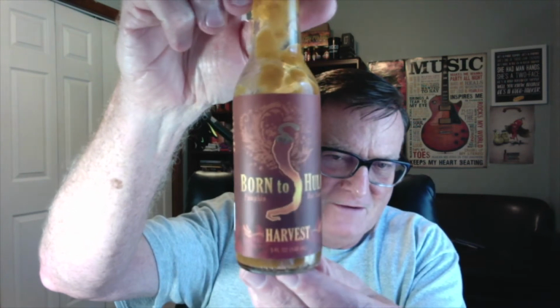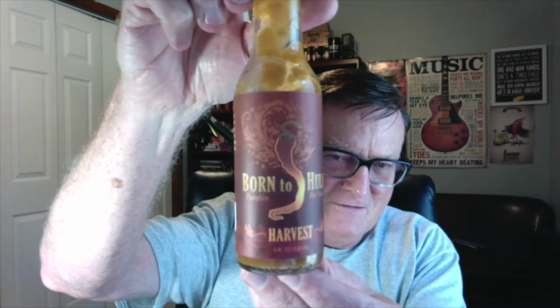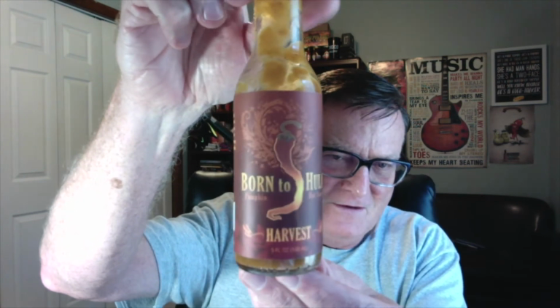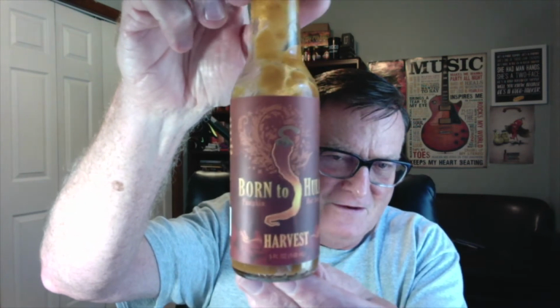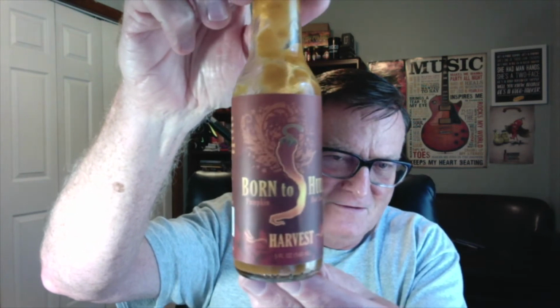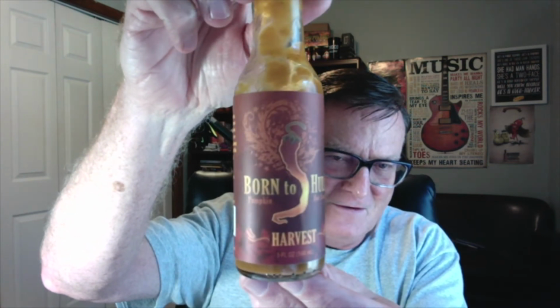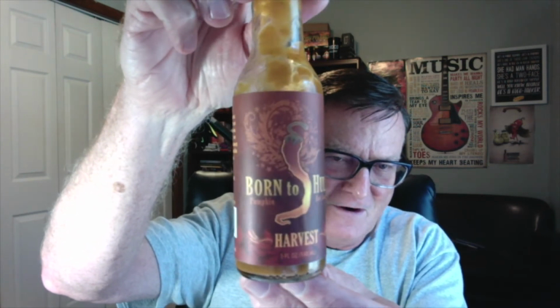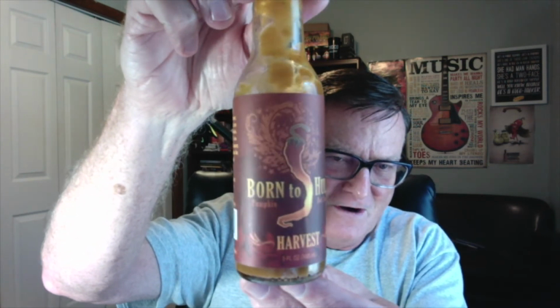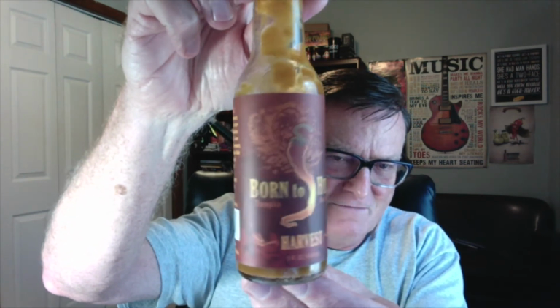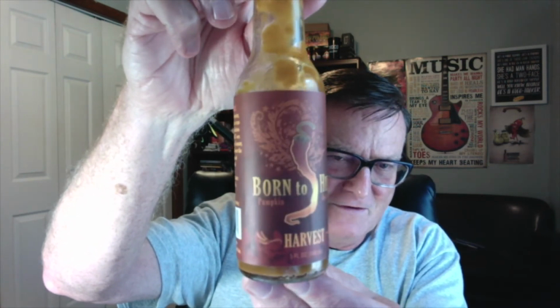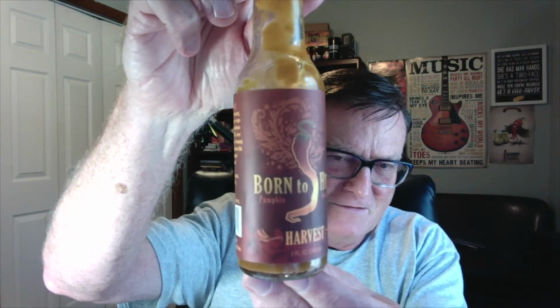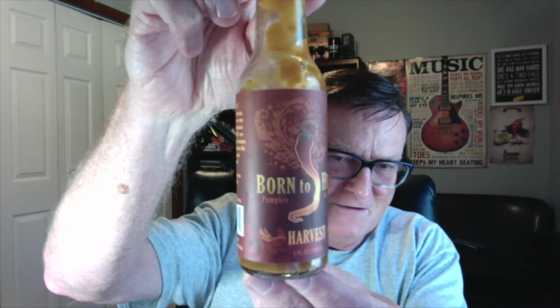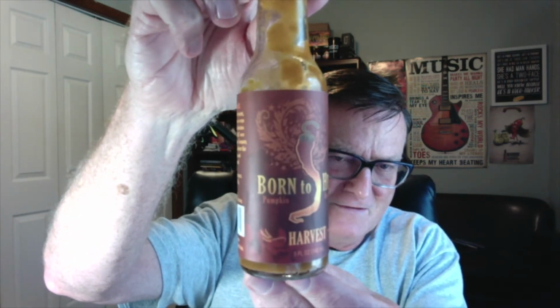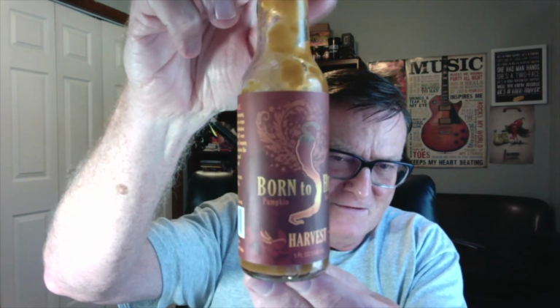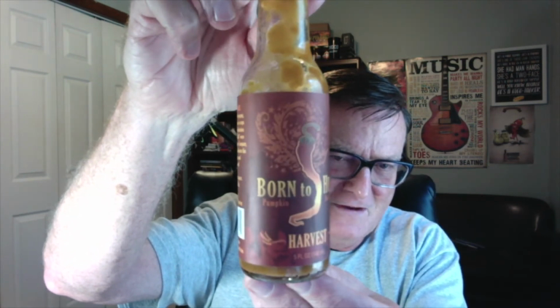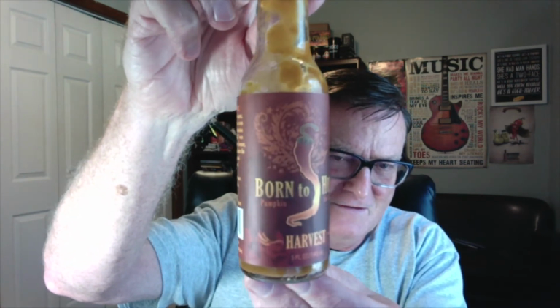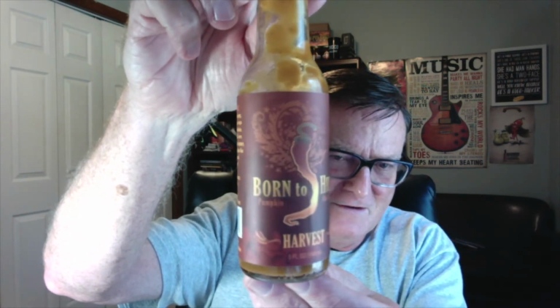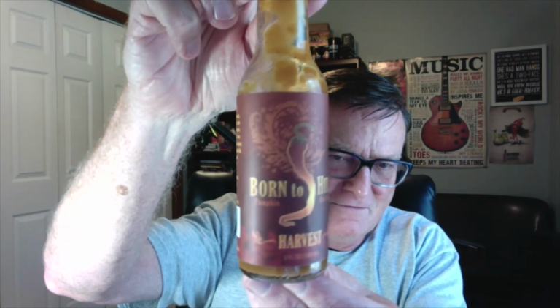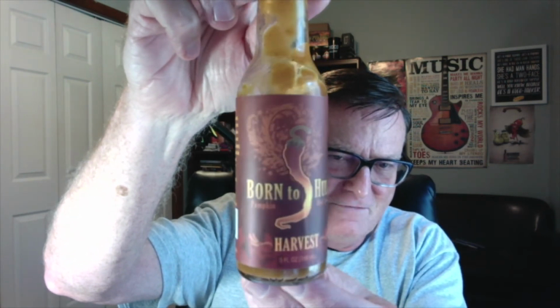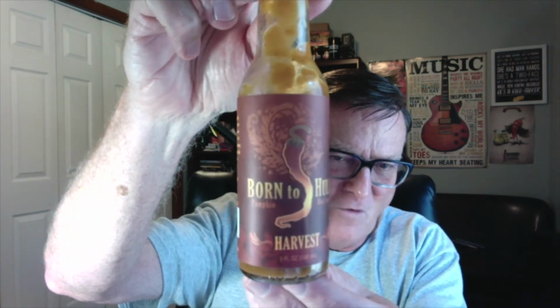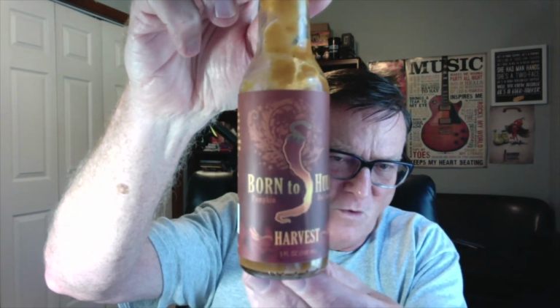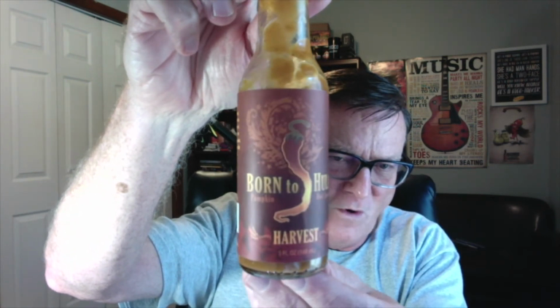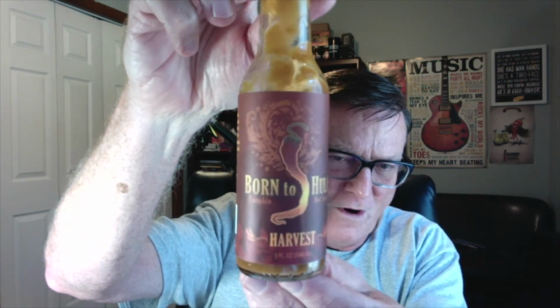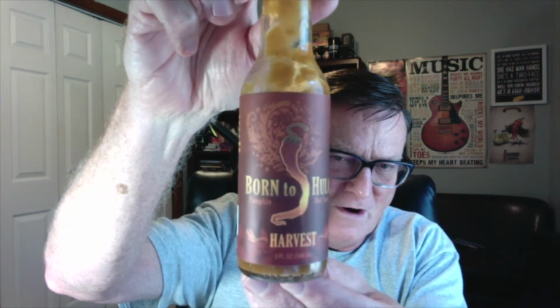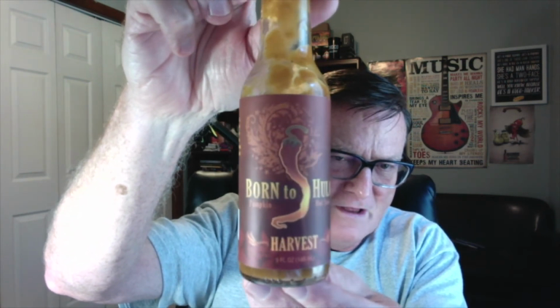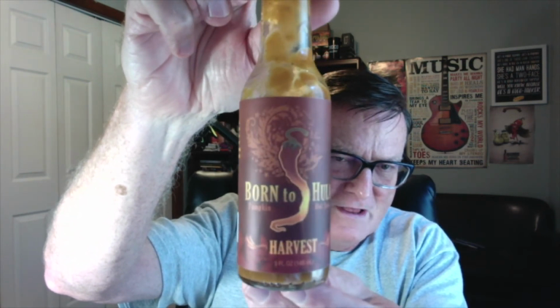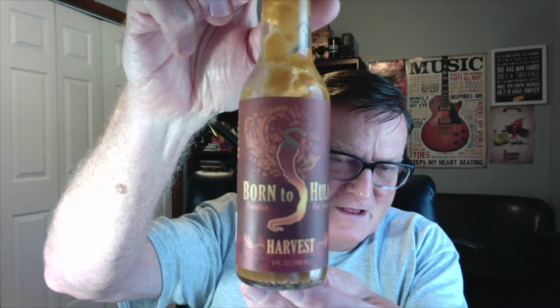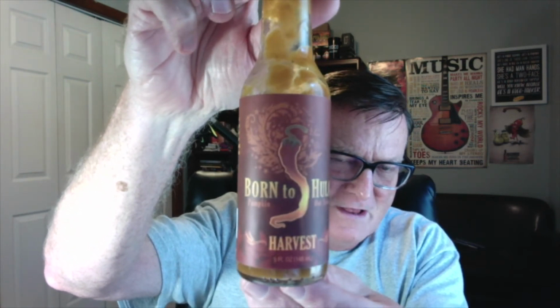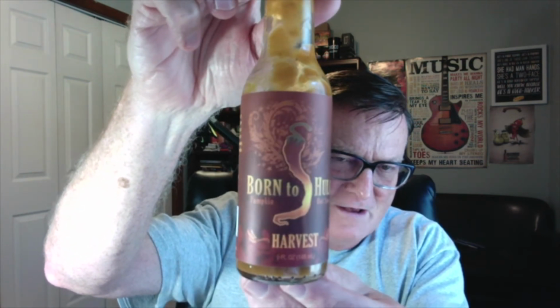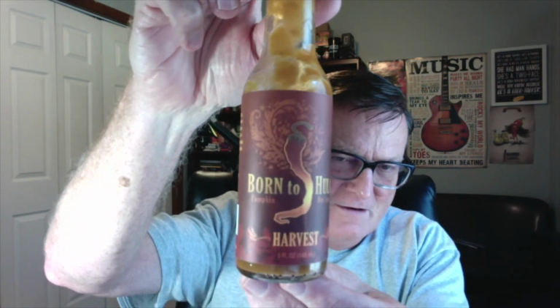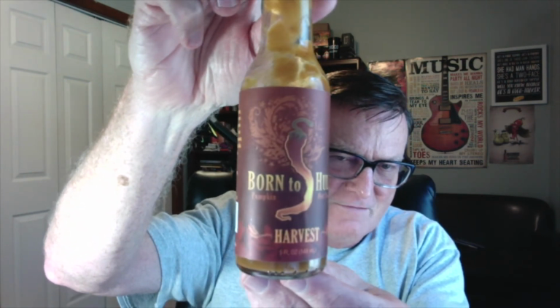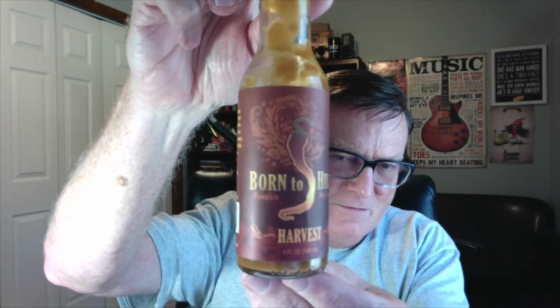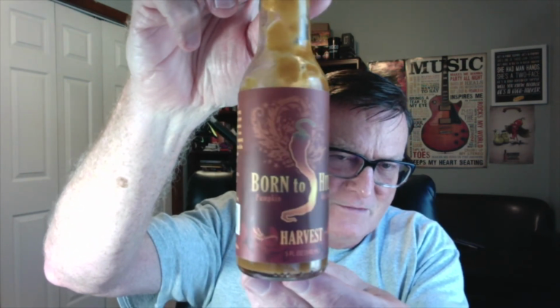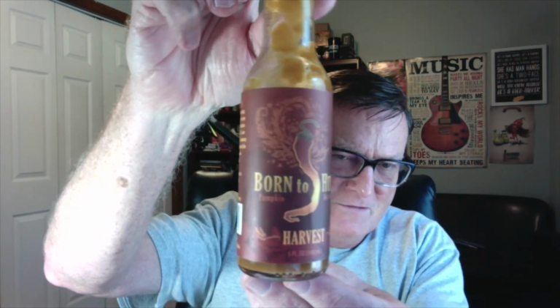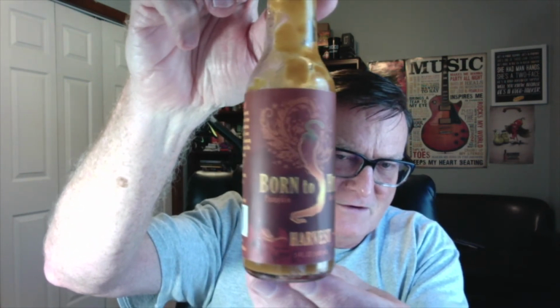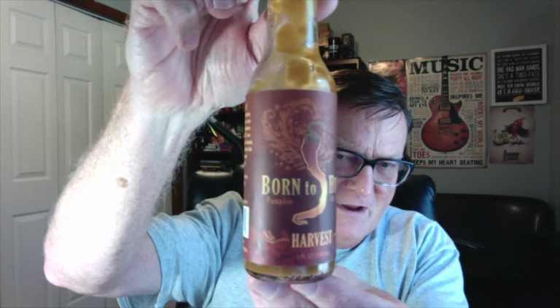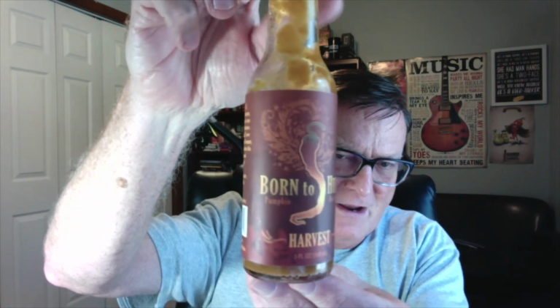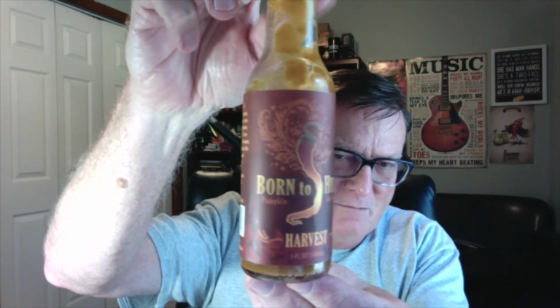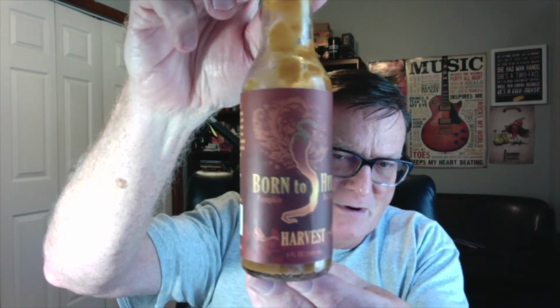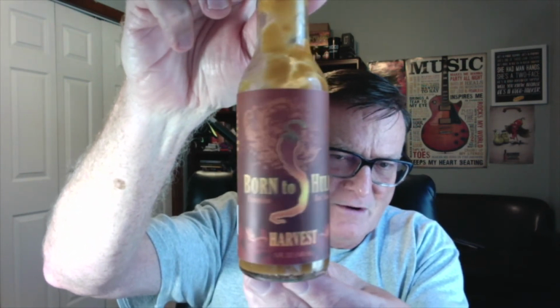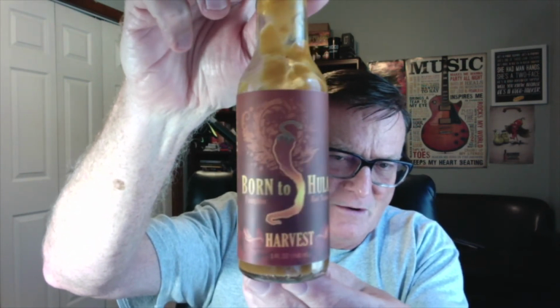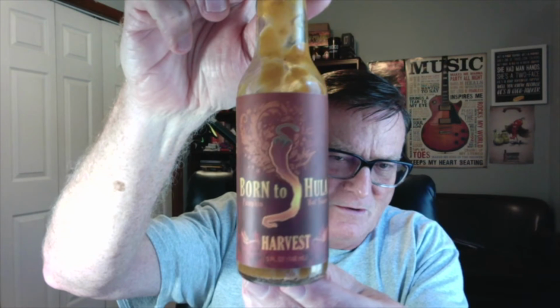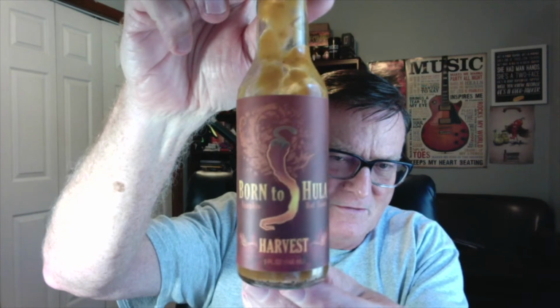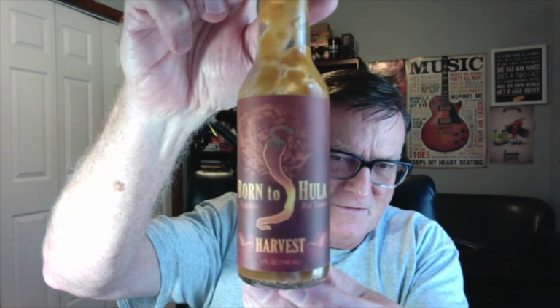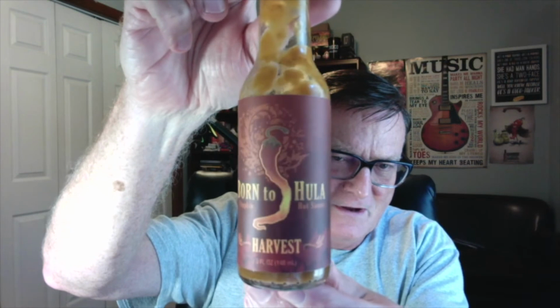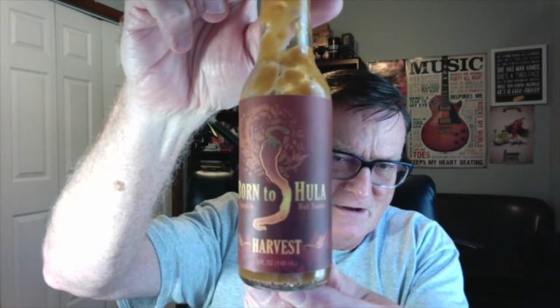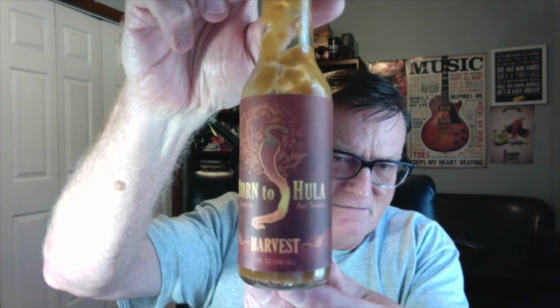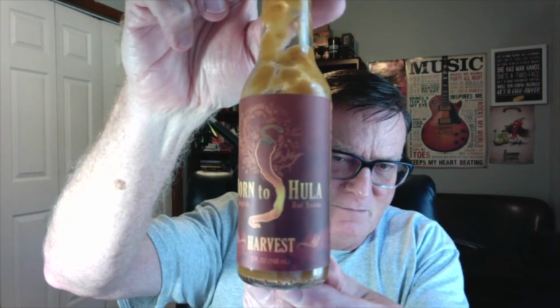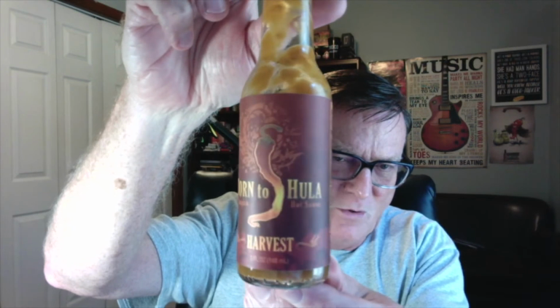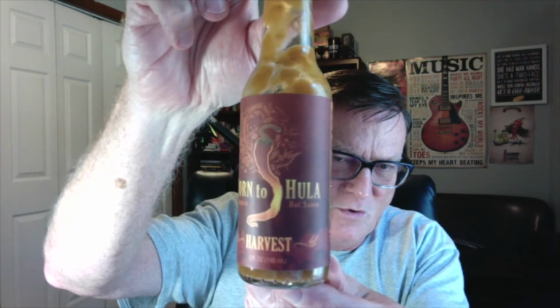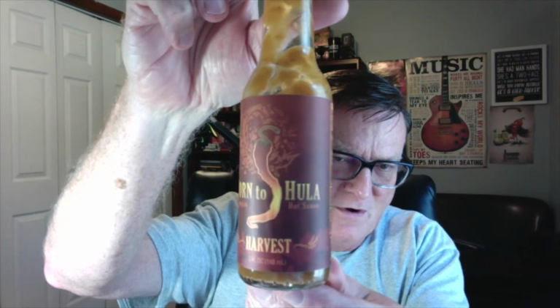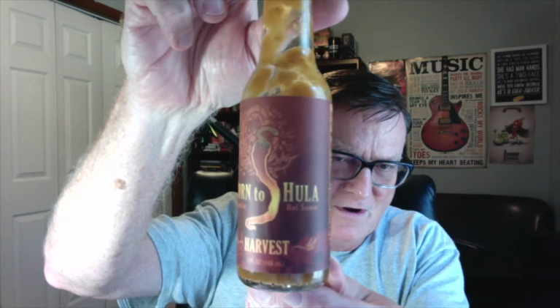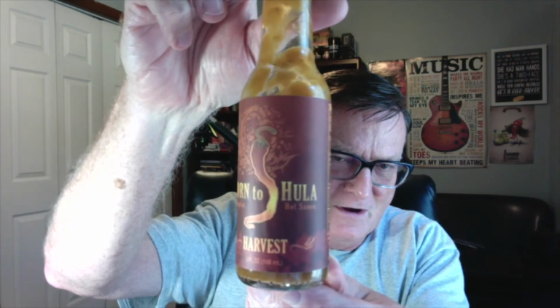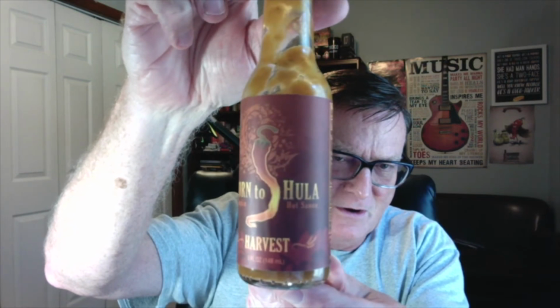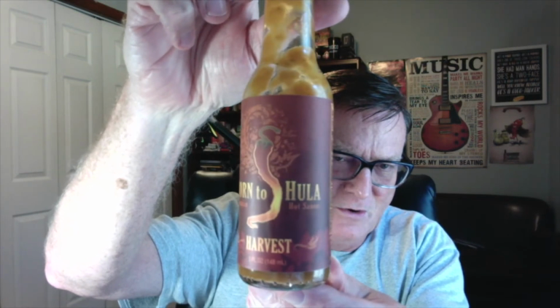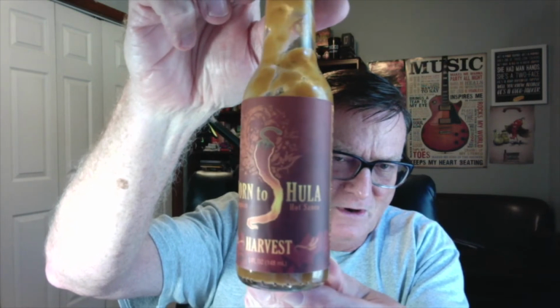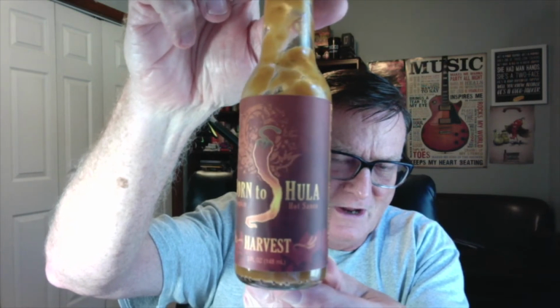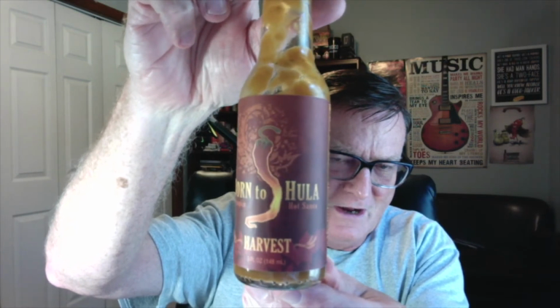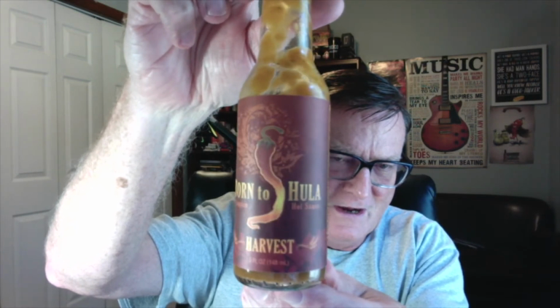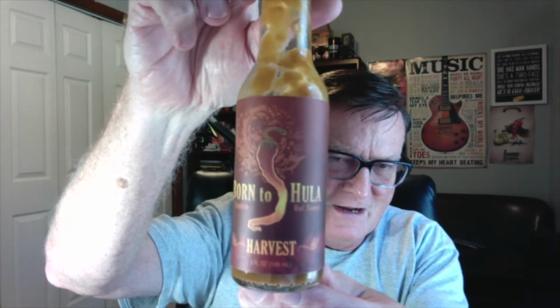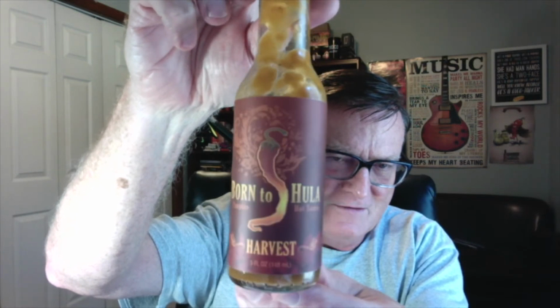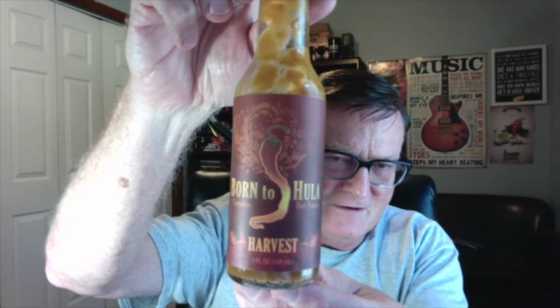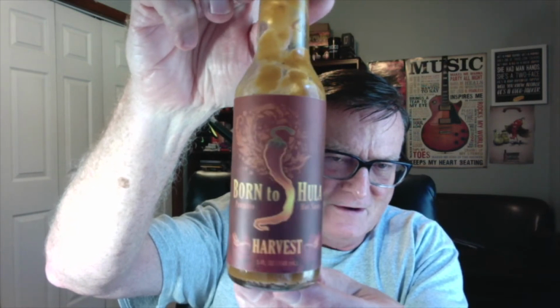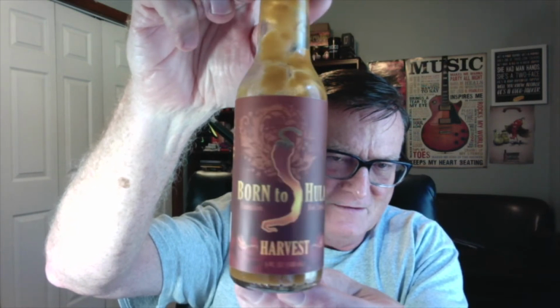This is Harvest Season Four from Mr. Ed Buchholz of Born to Hula hot sauce.